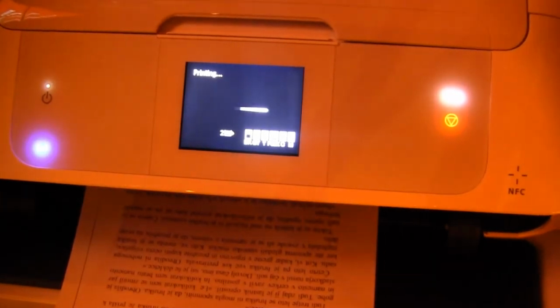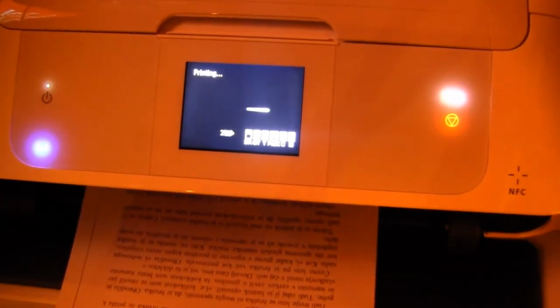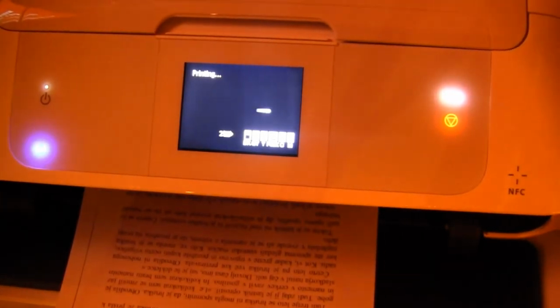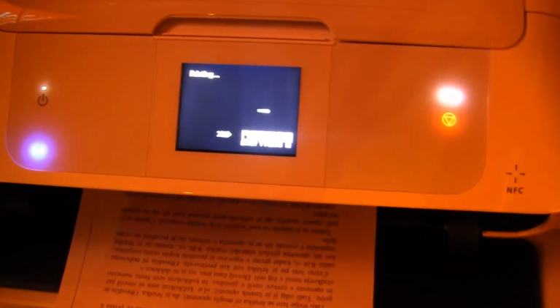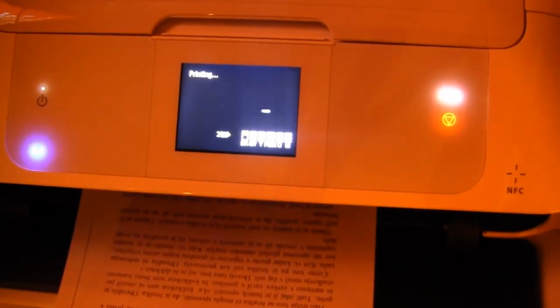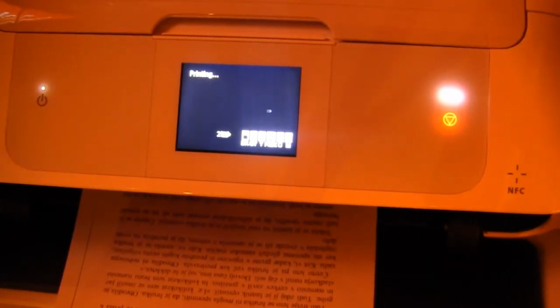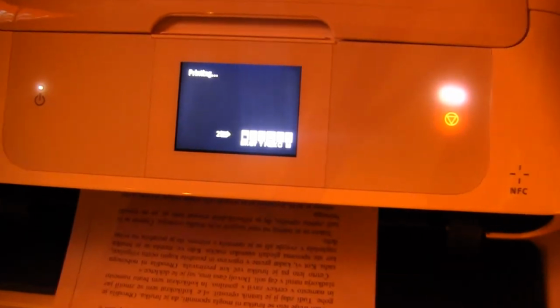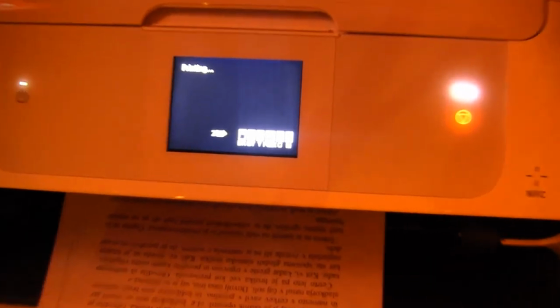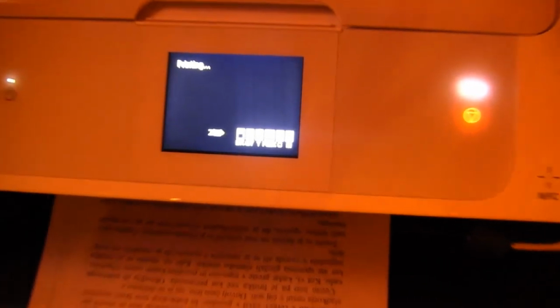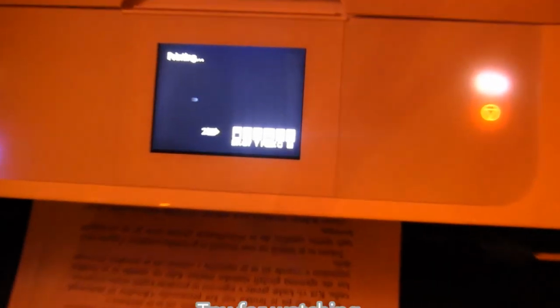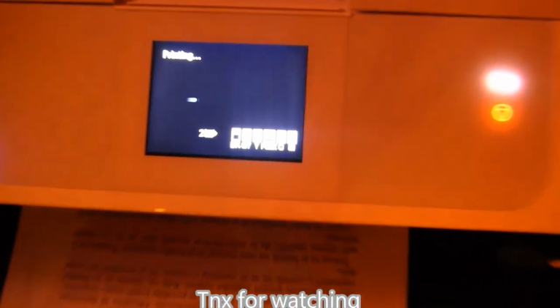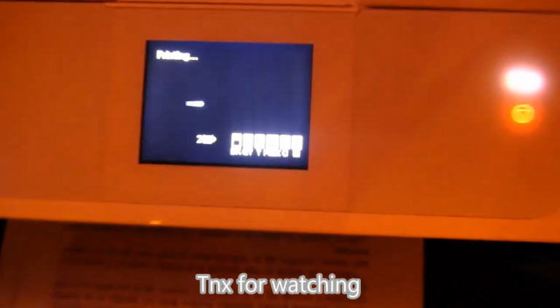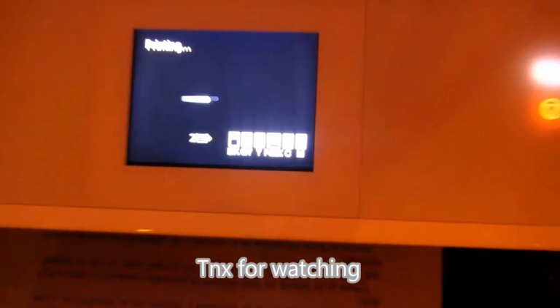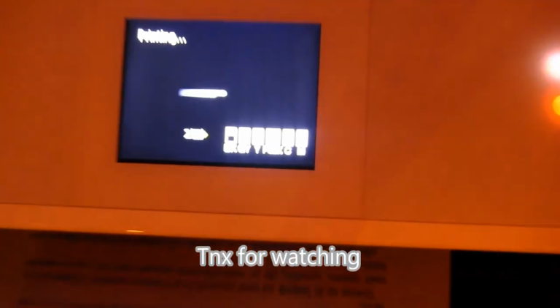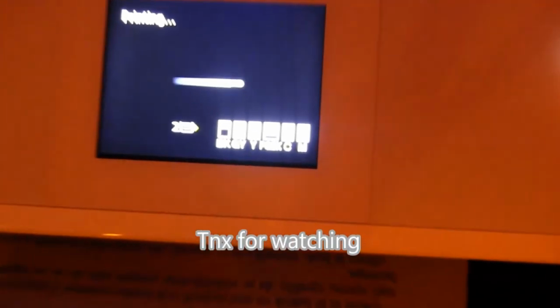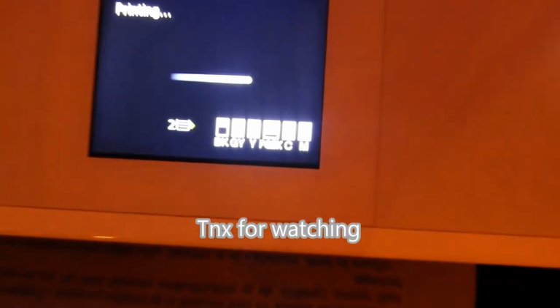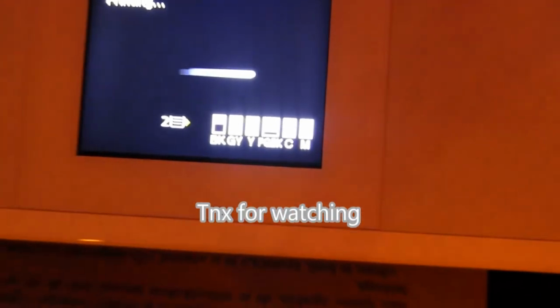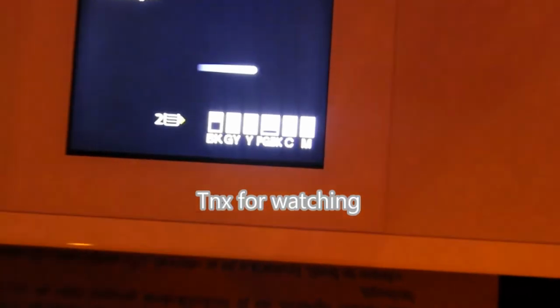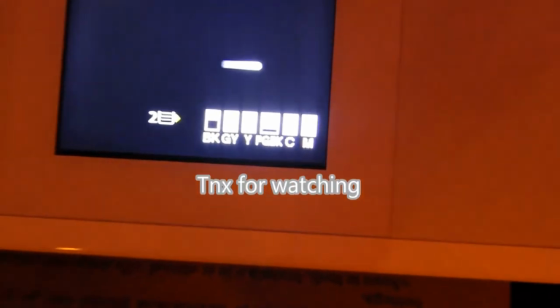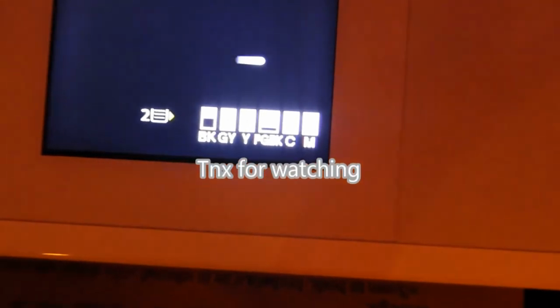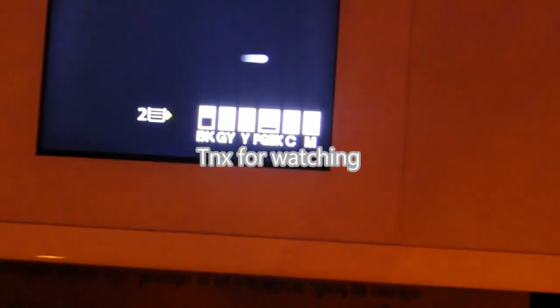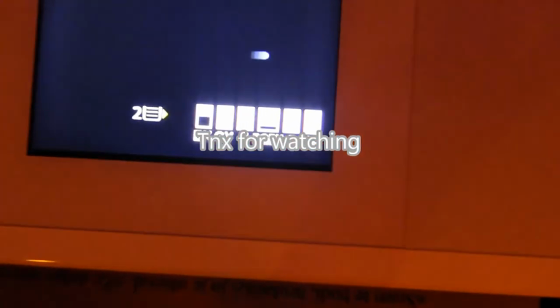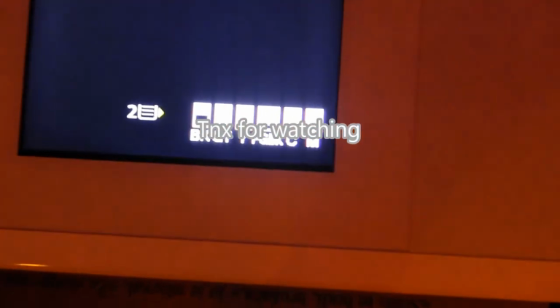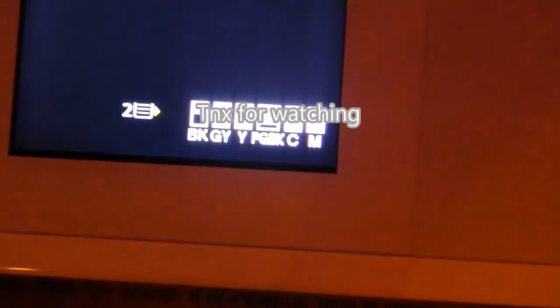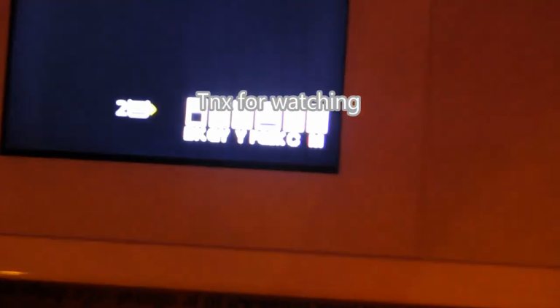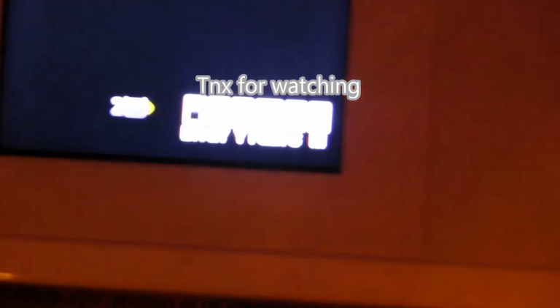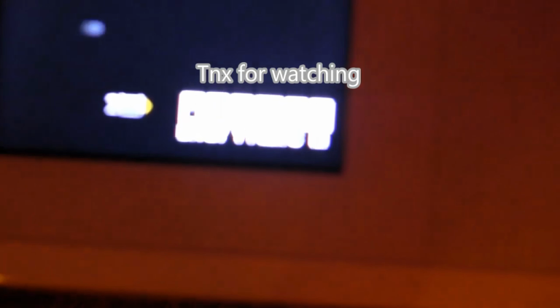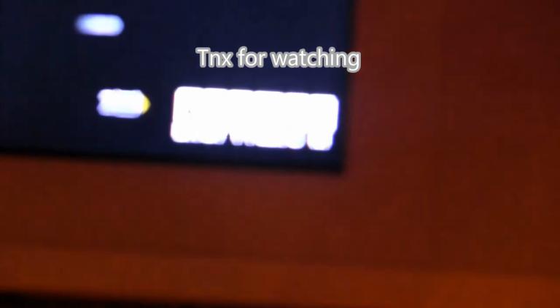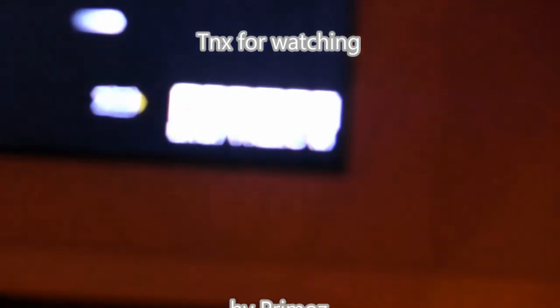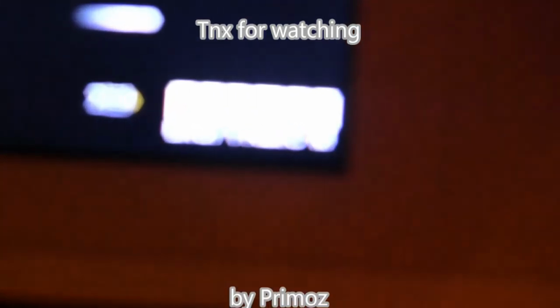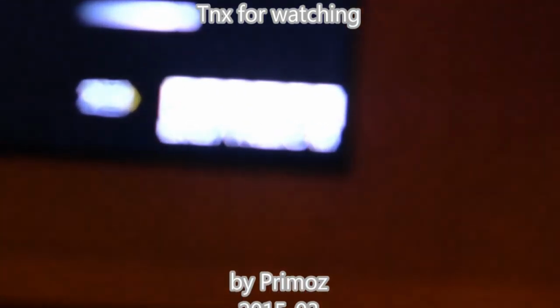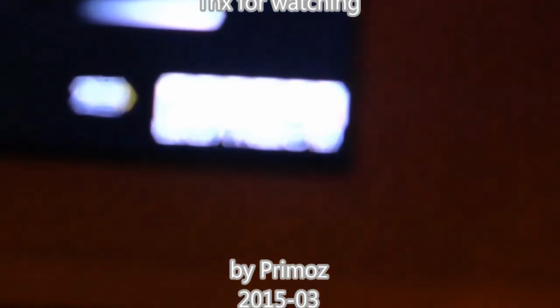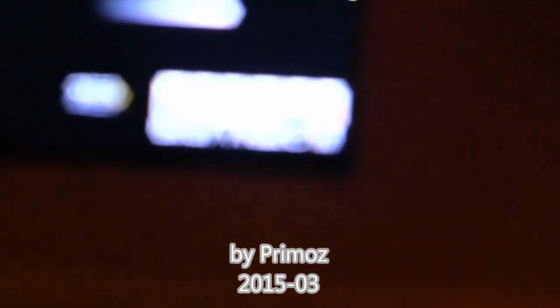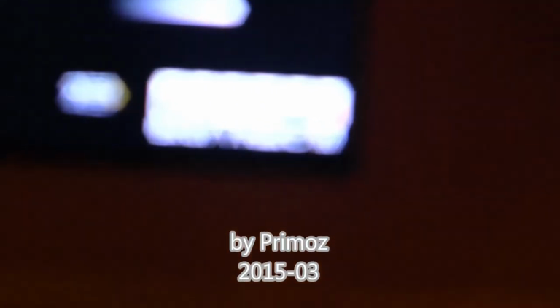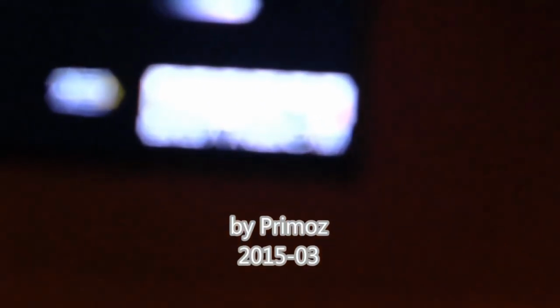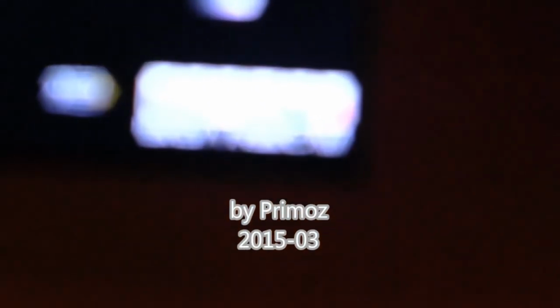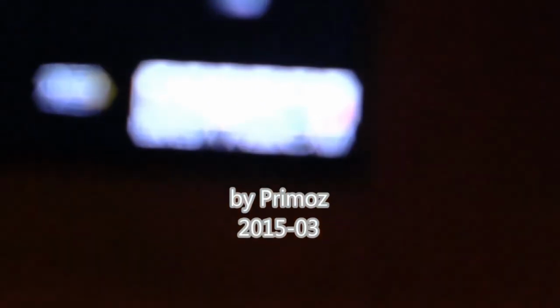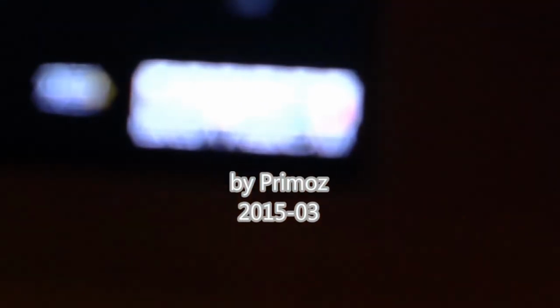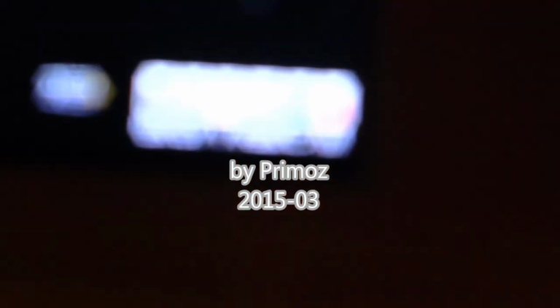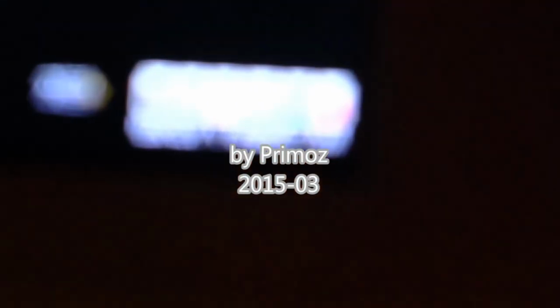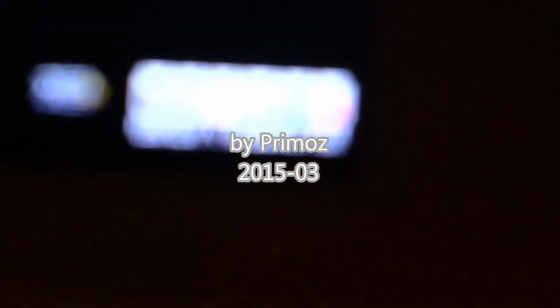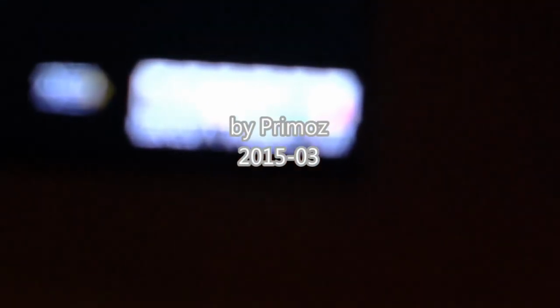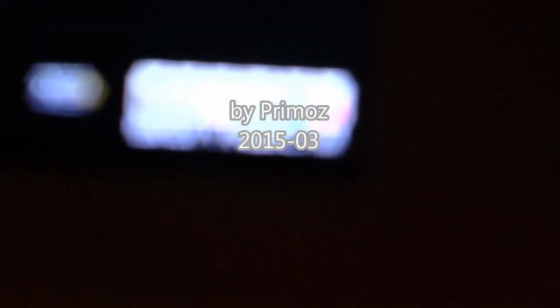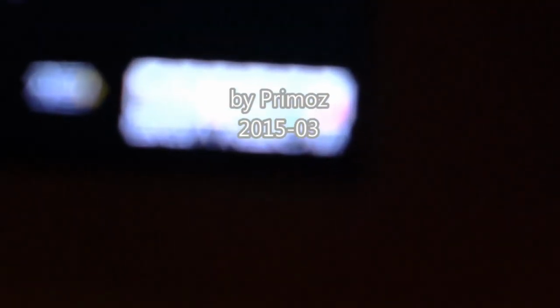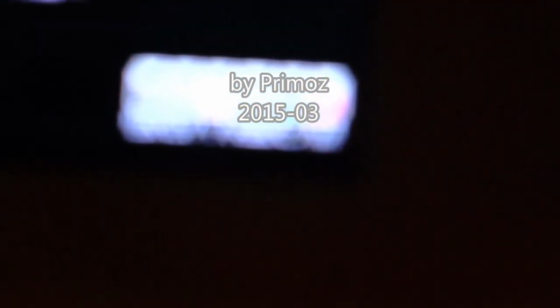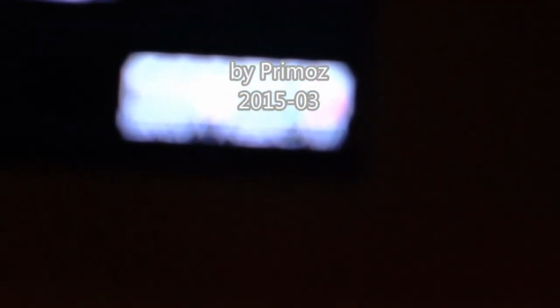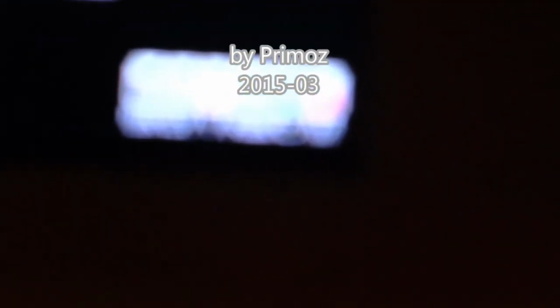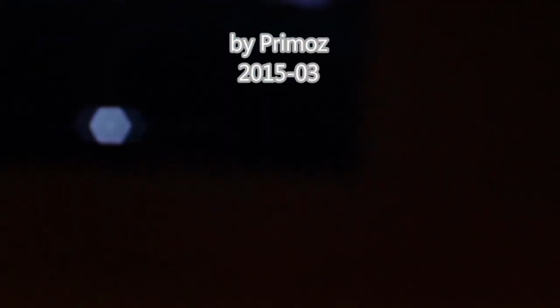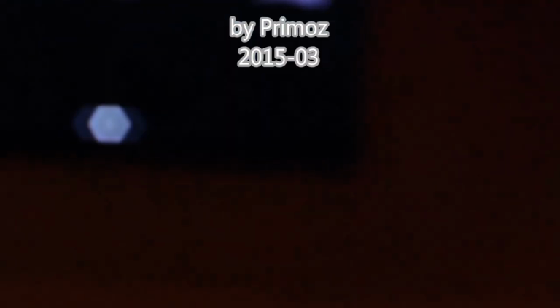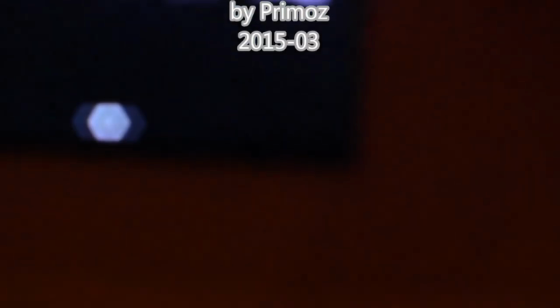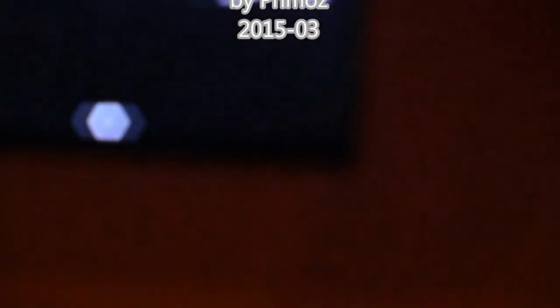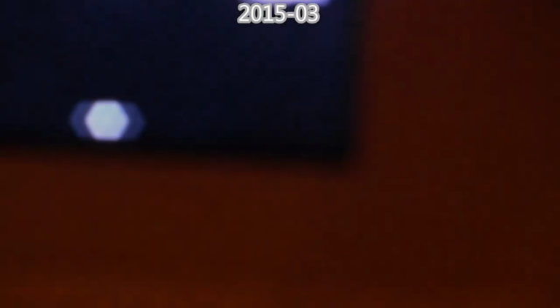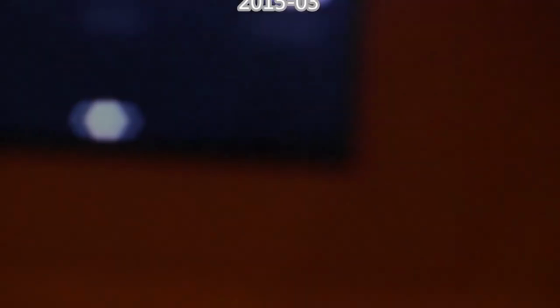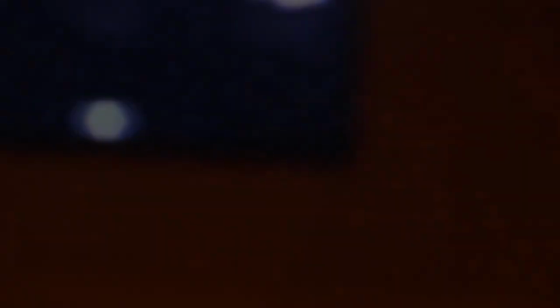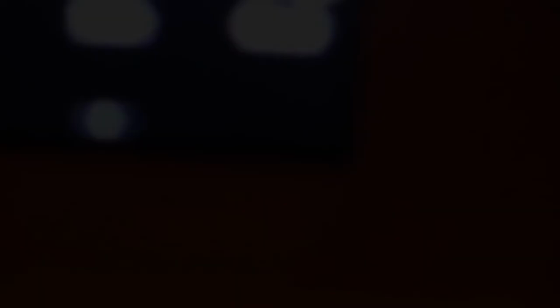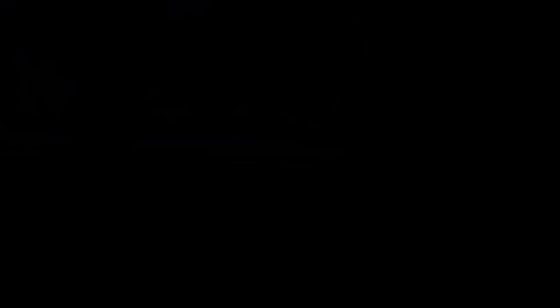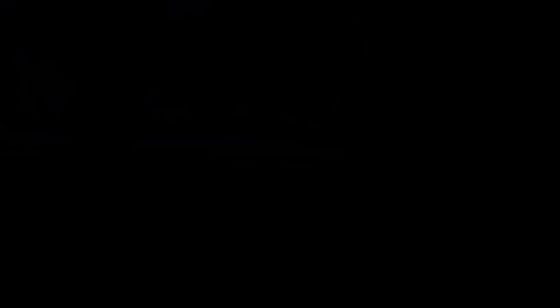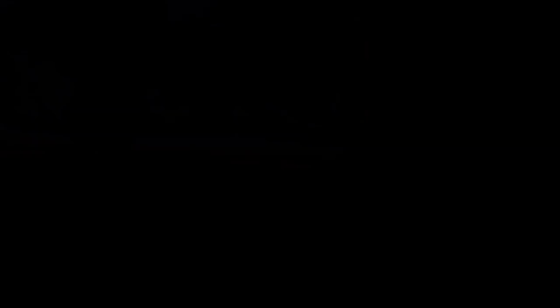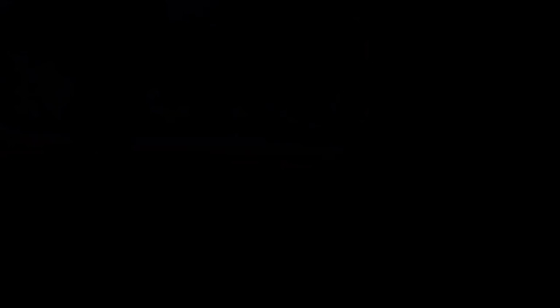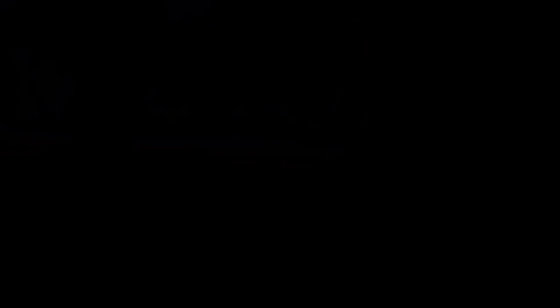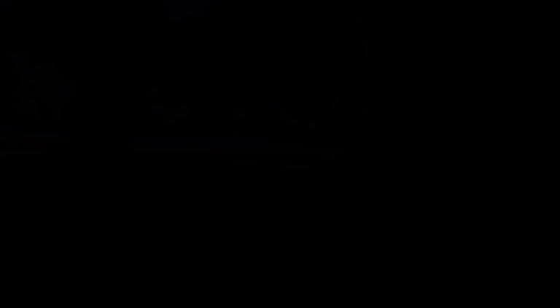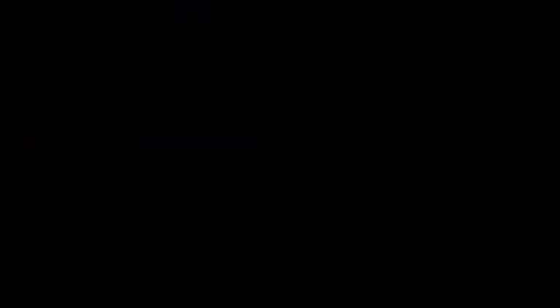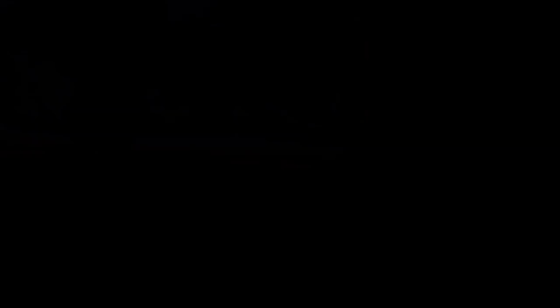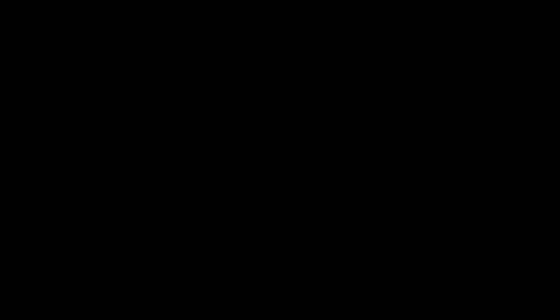That's all in this quick NFC demonstration video. Thank you for watching. Bye.